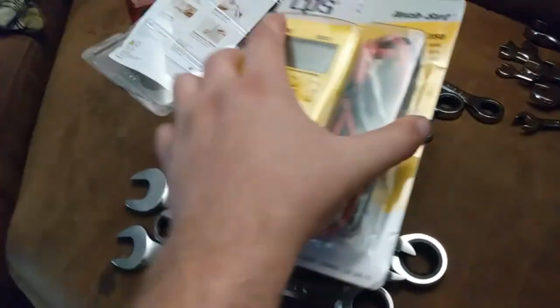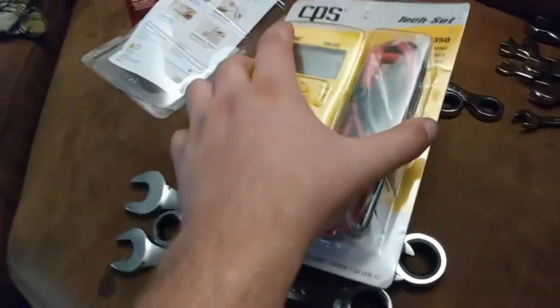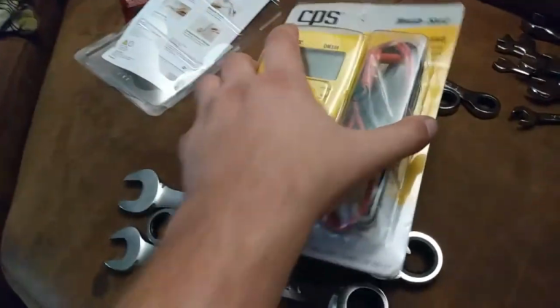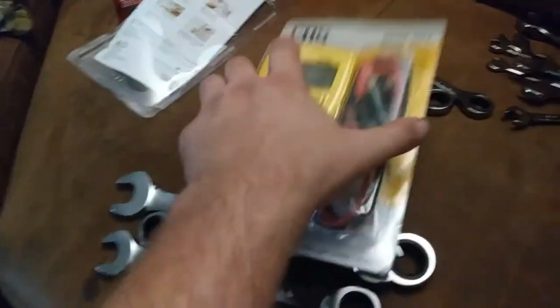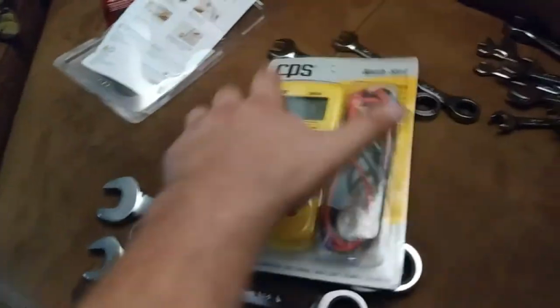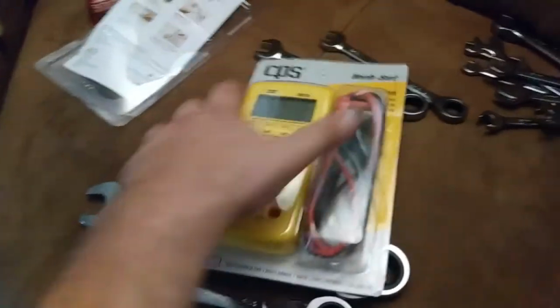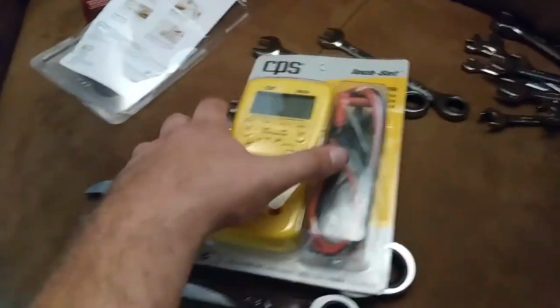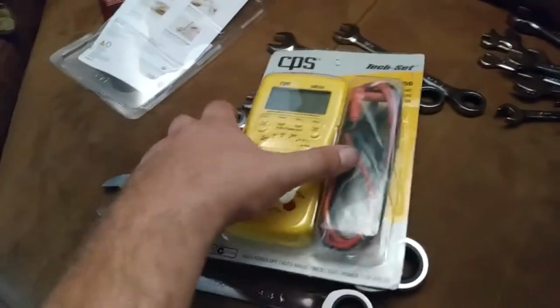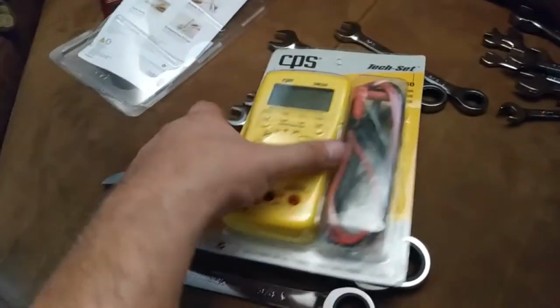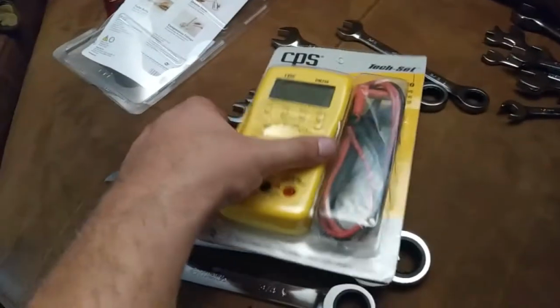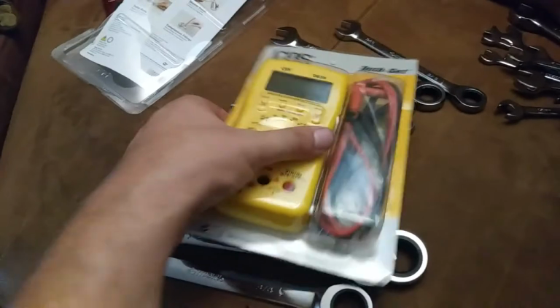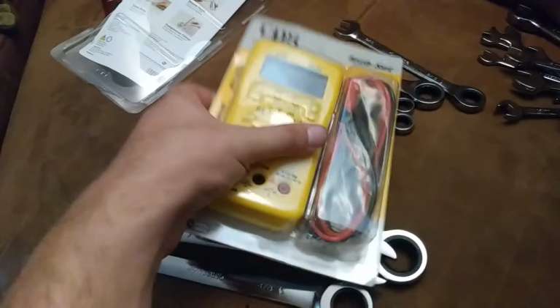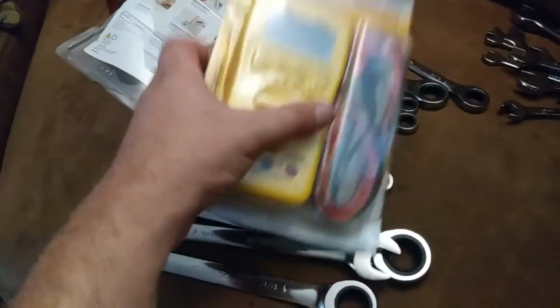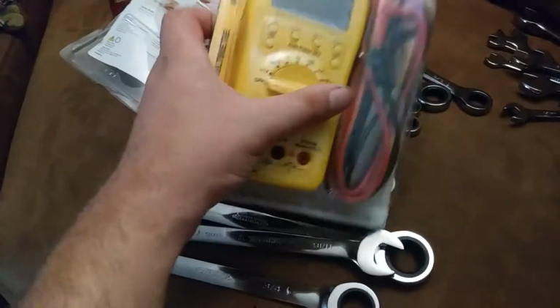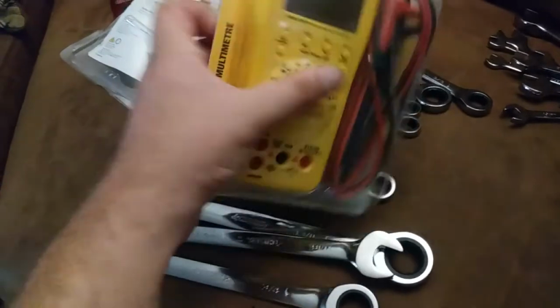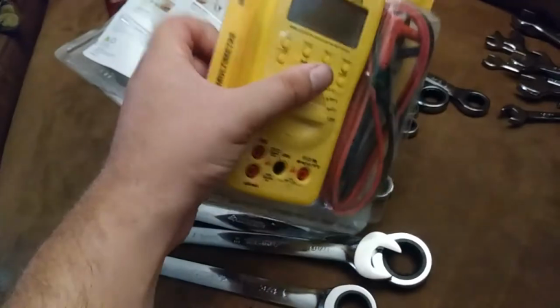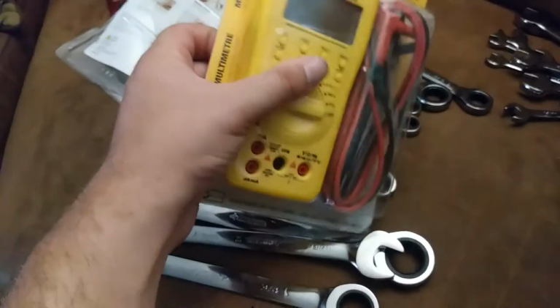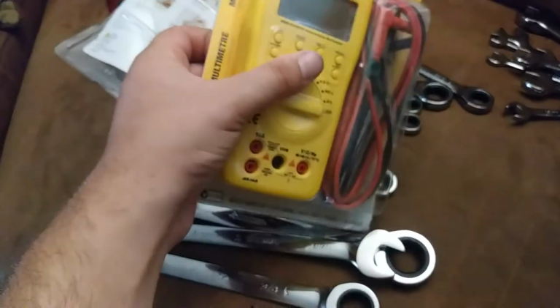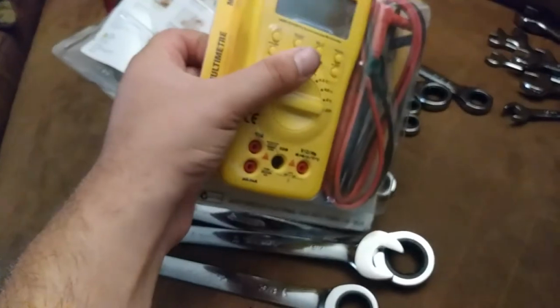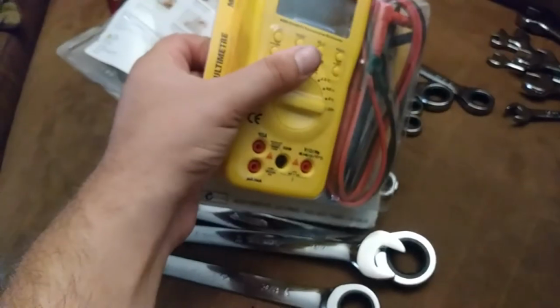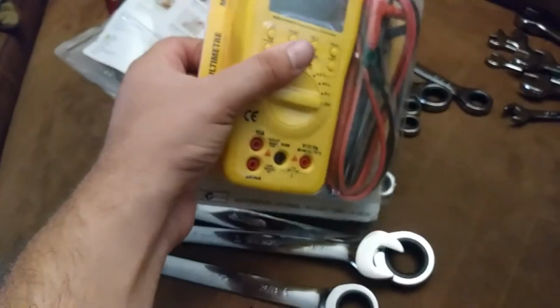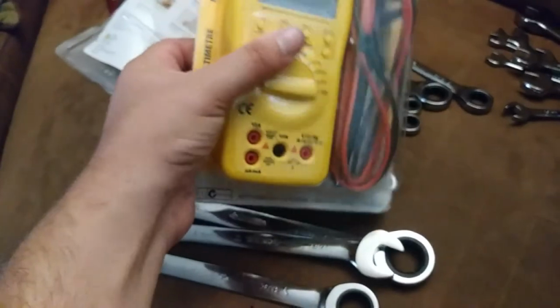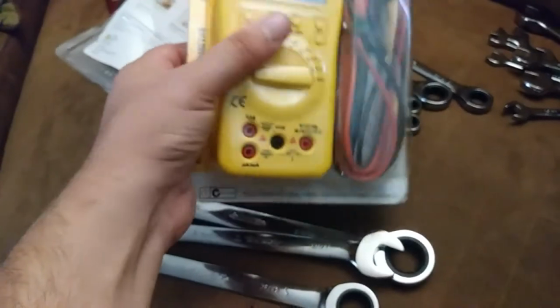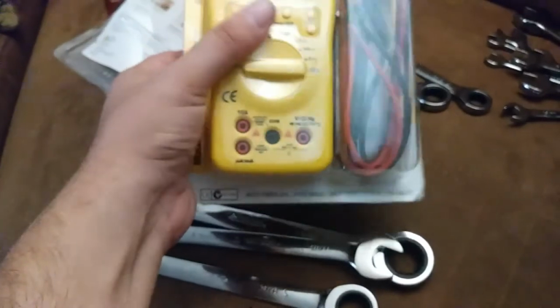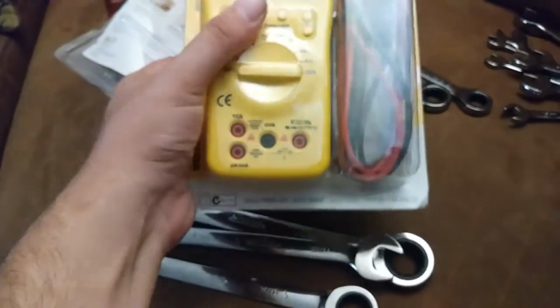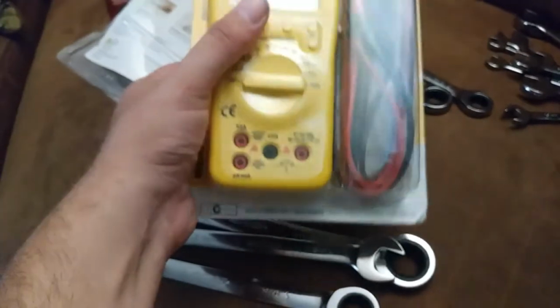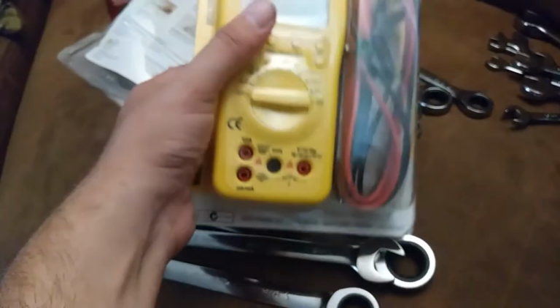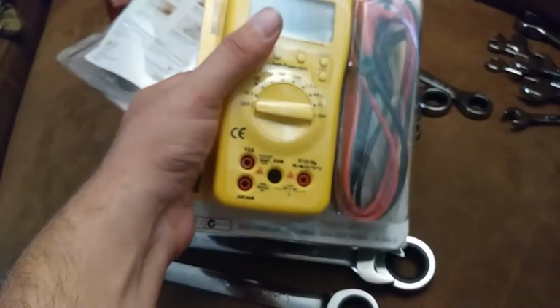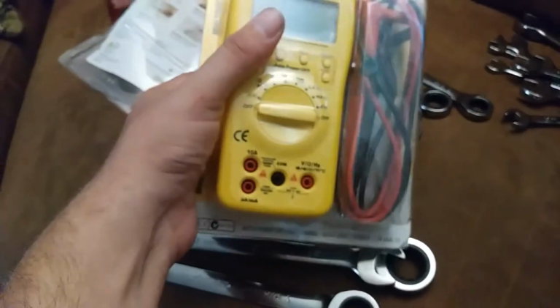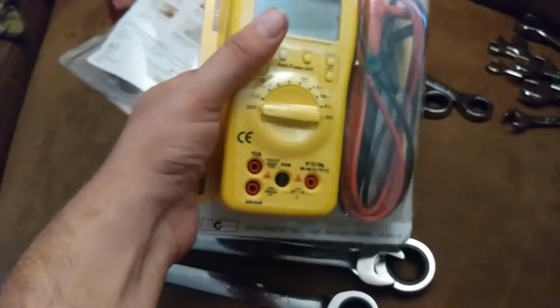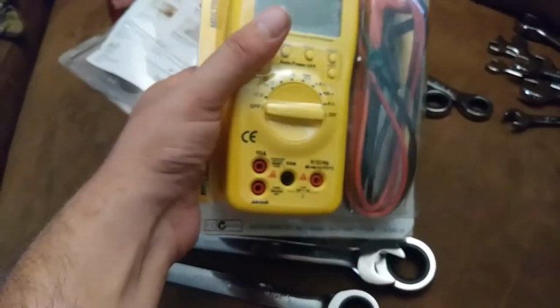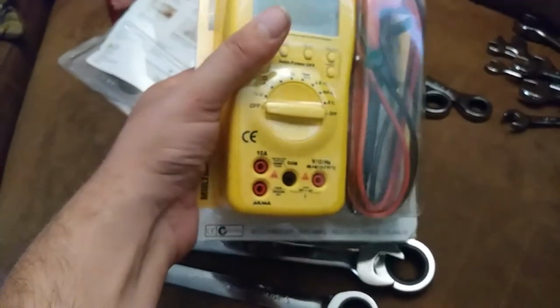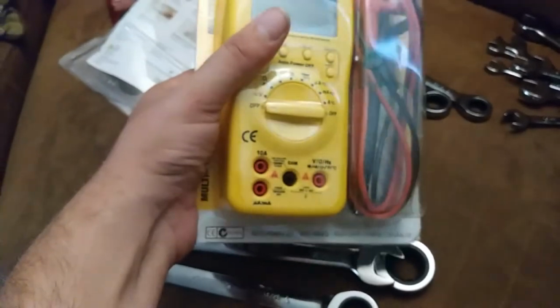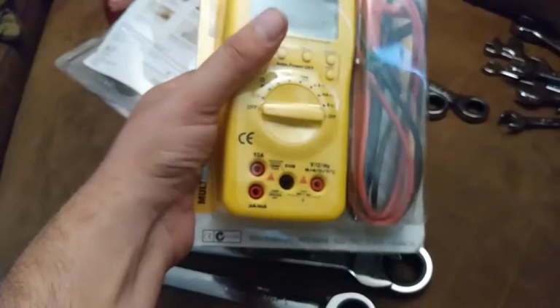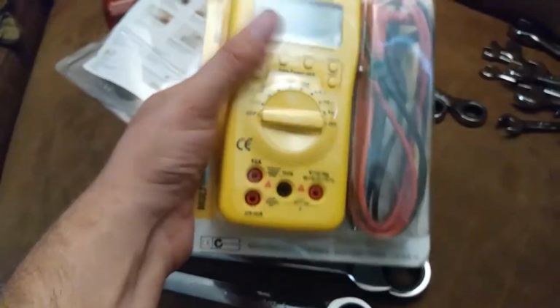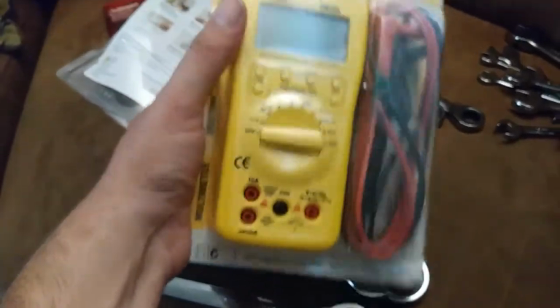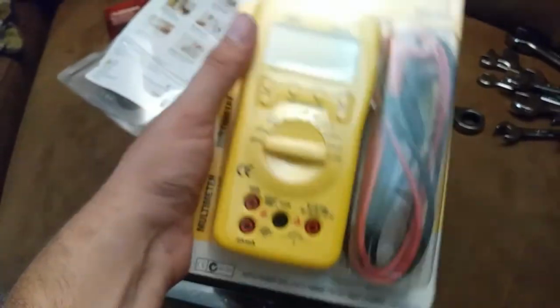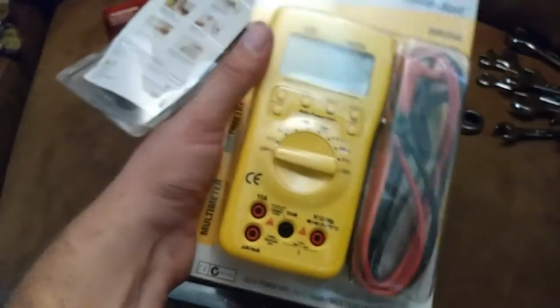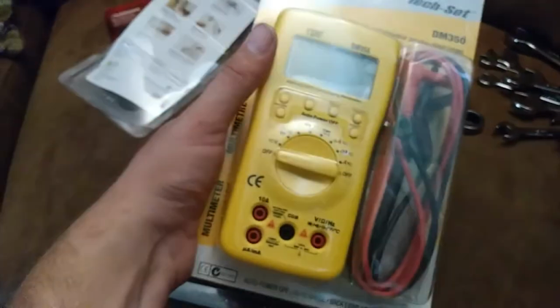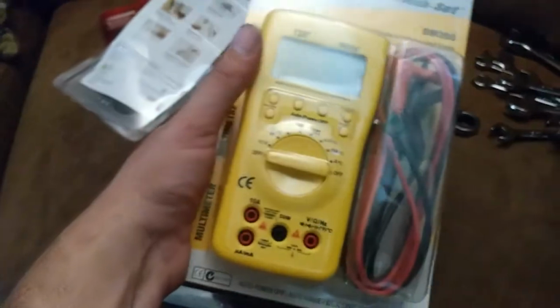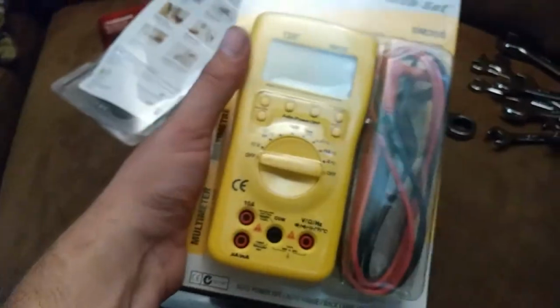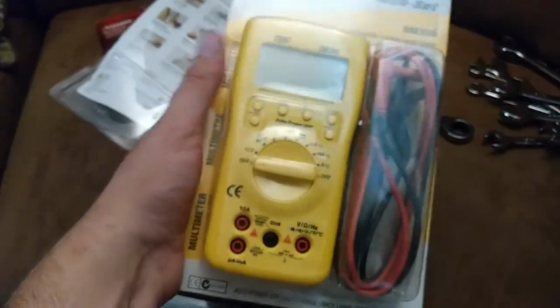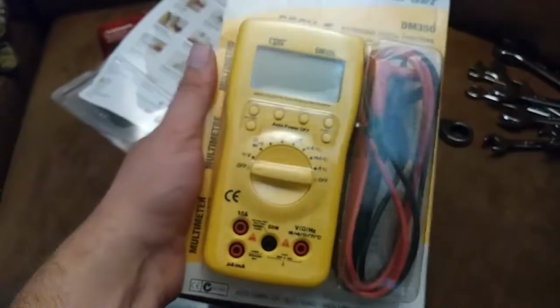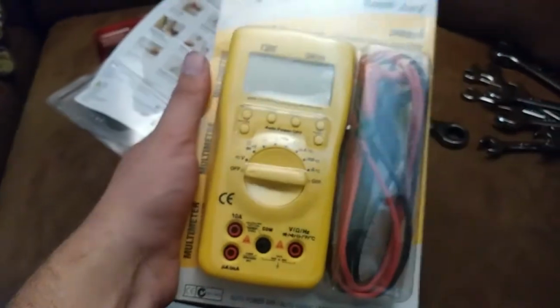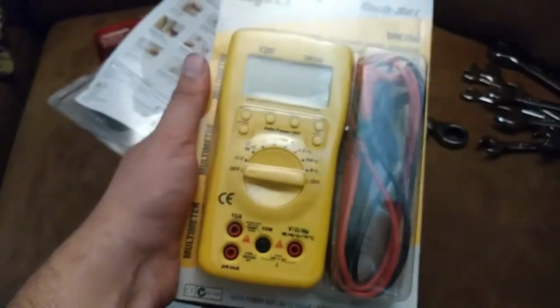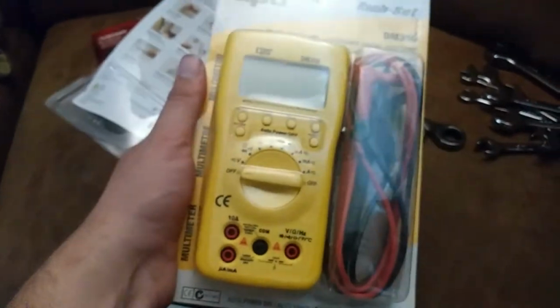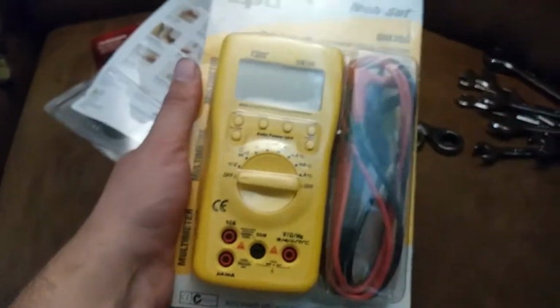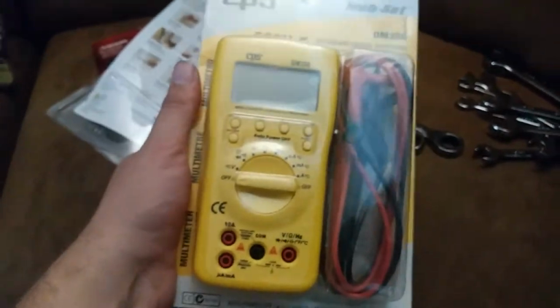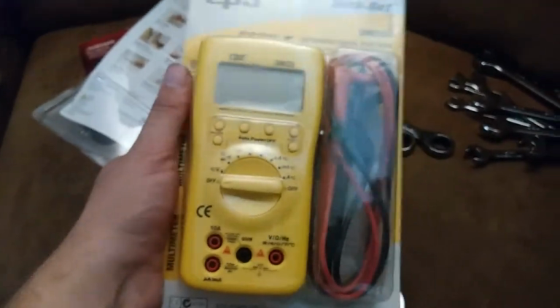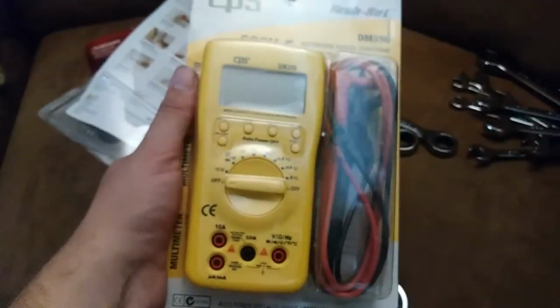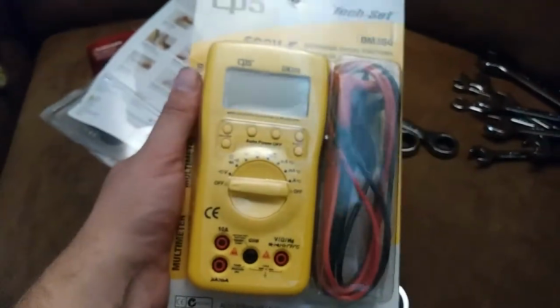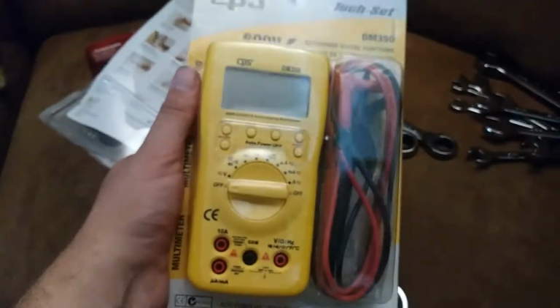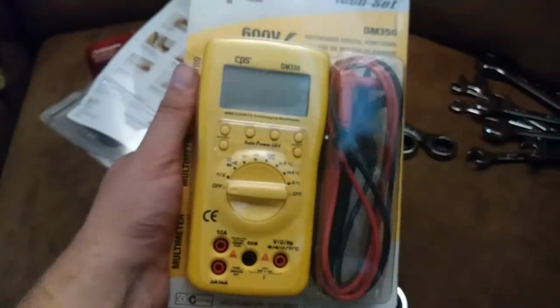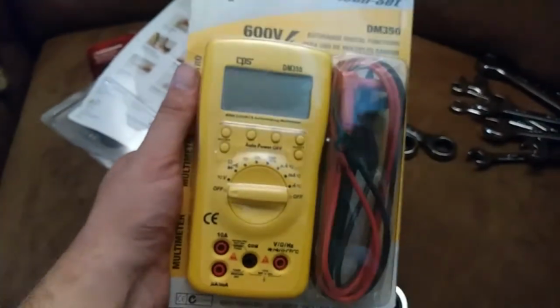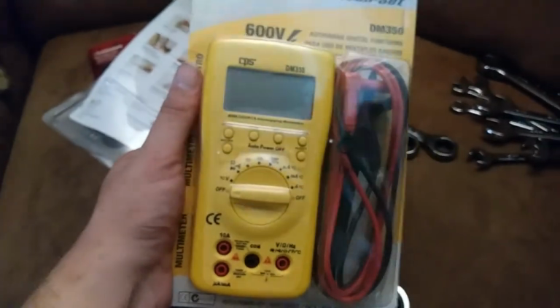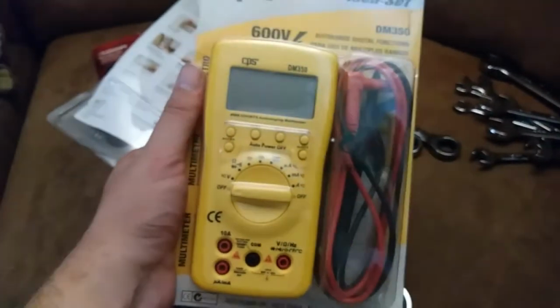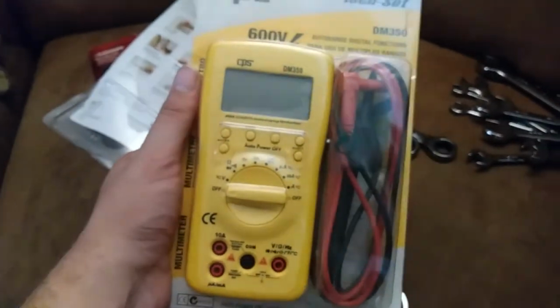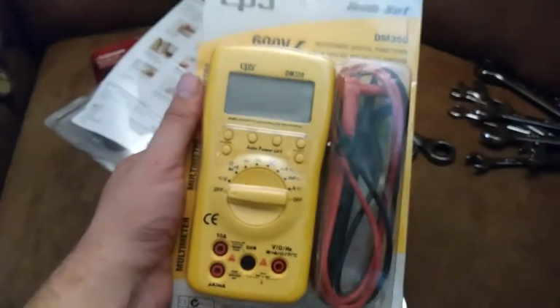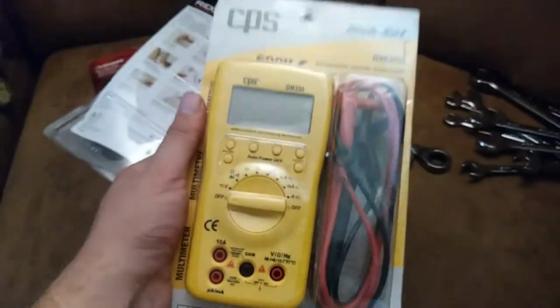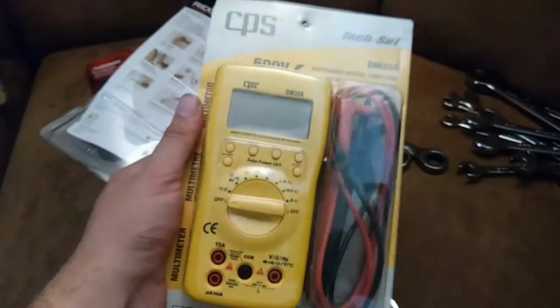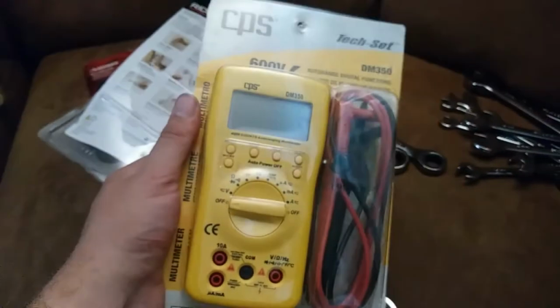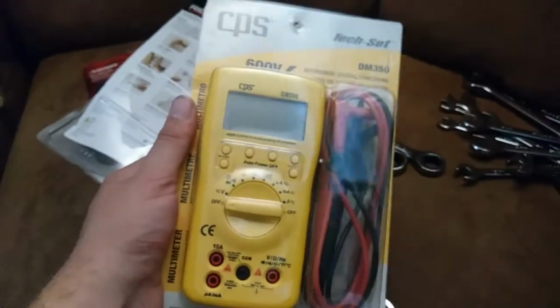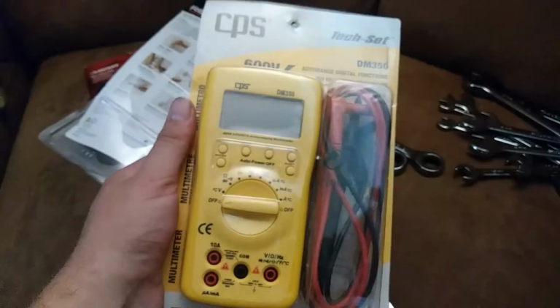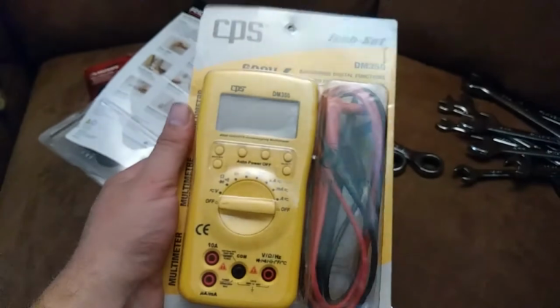I might take it apart and do a separate little video on it if it turns out to be interesting.